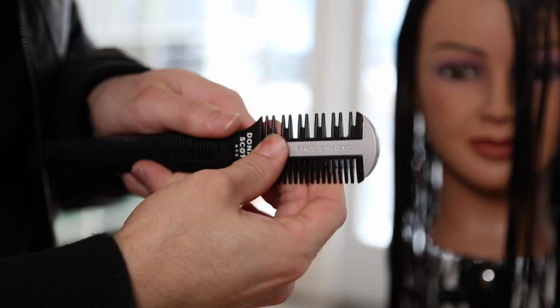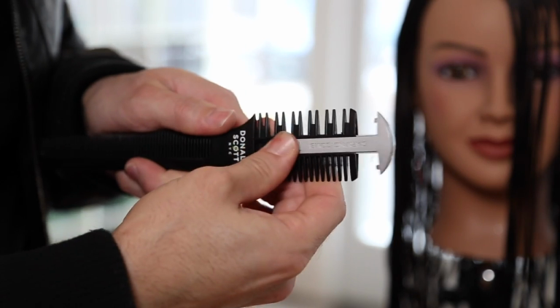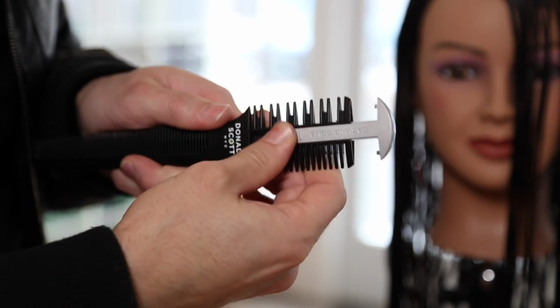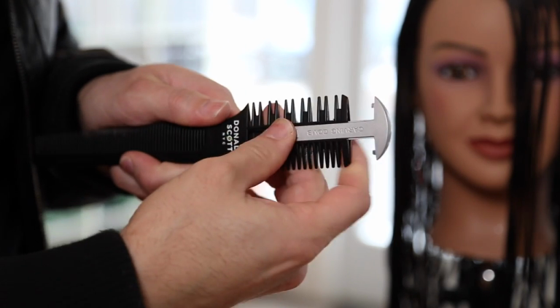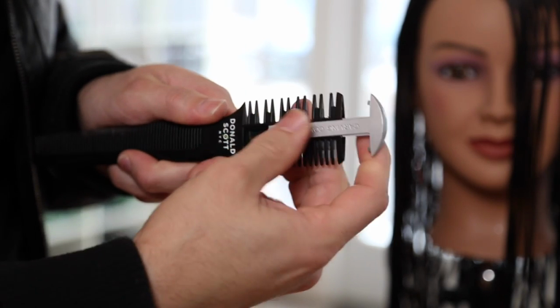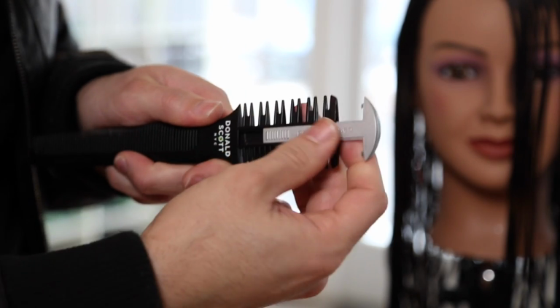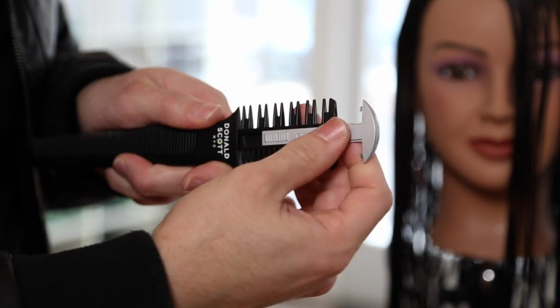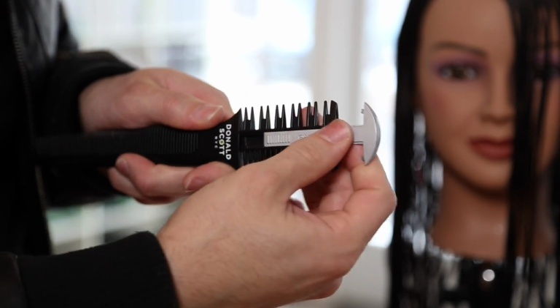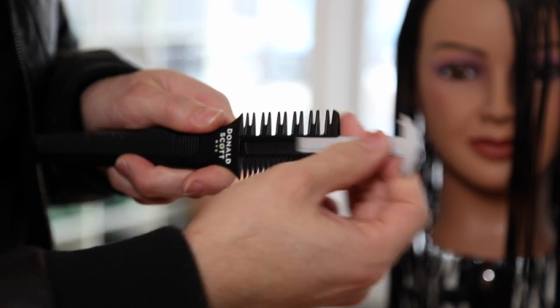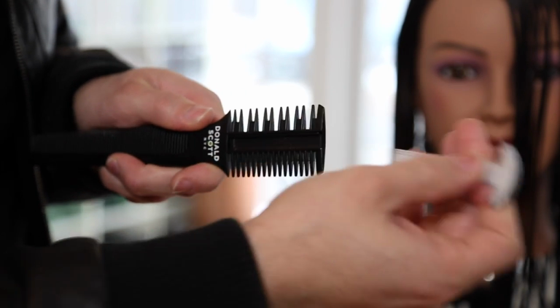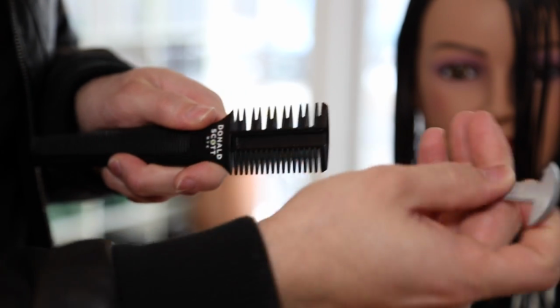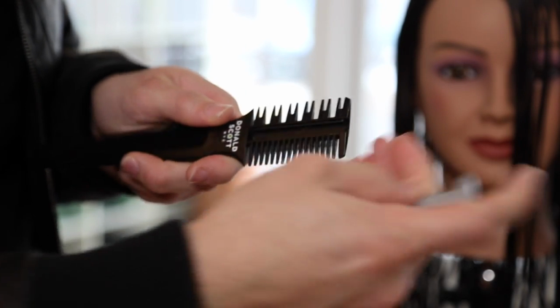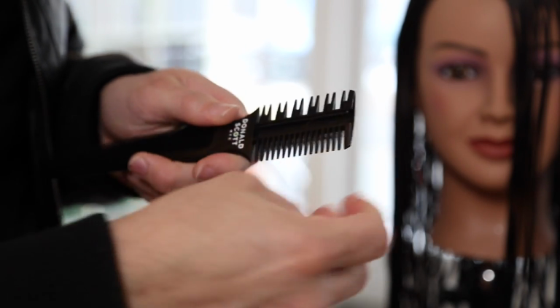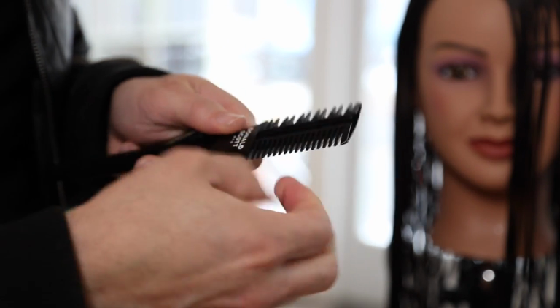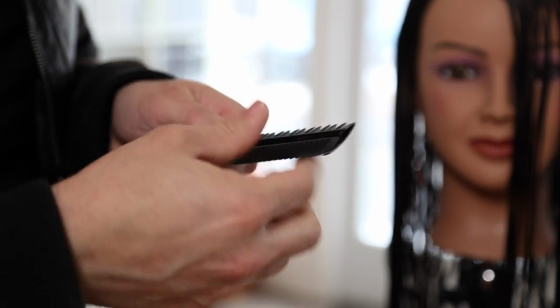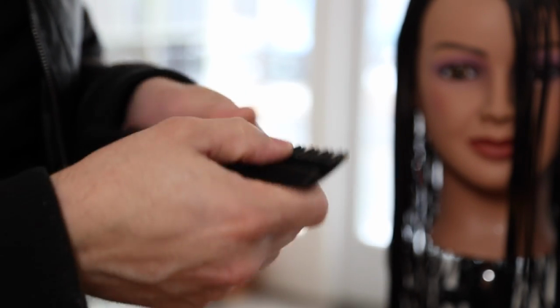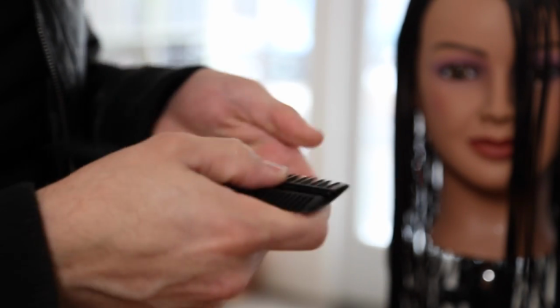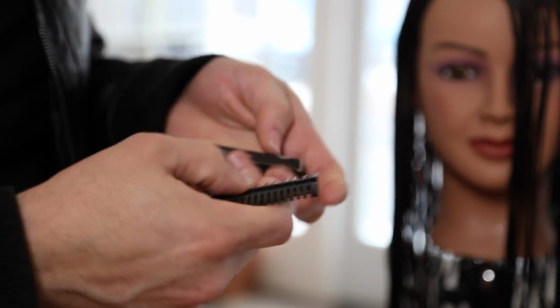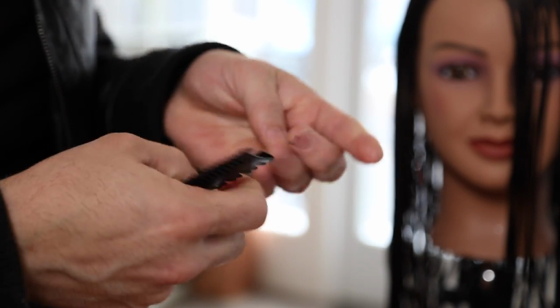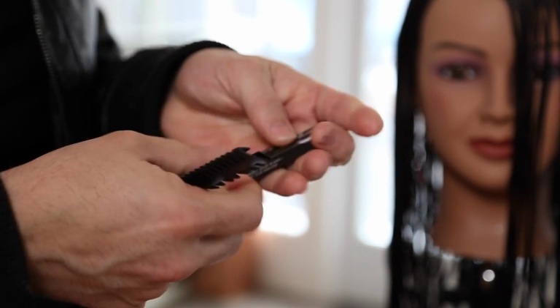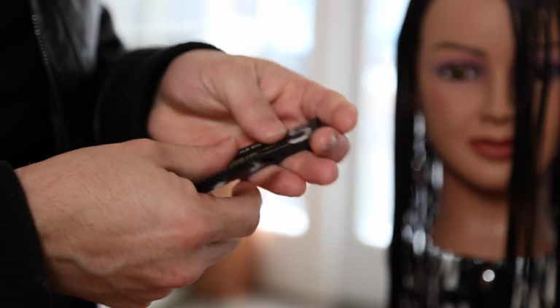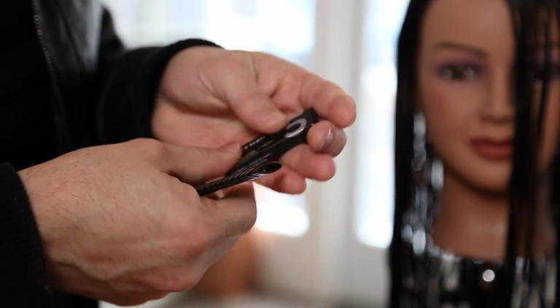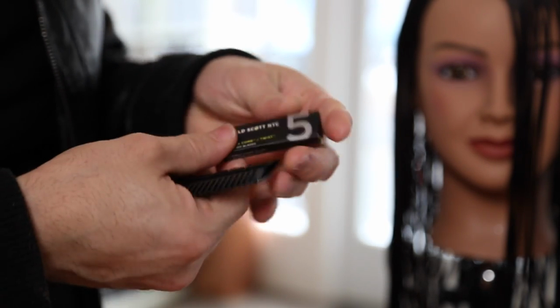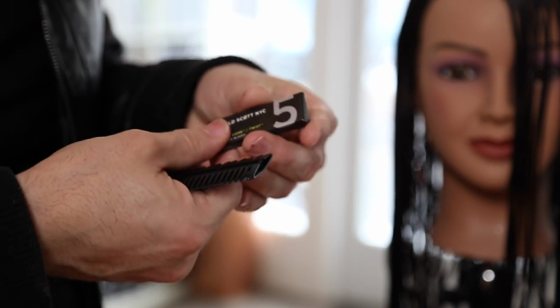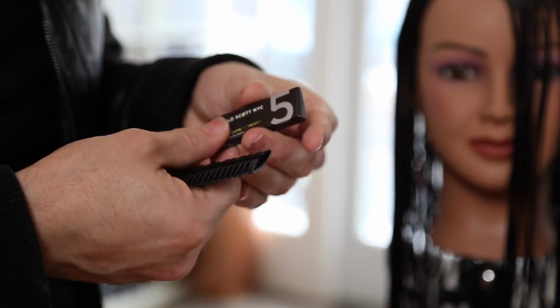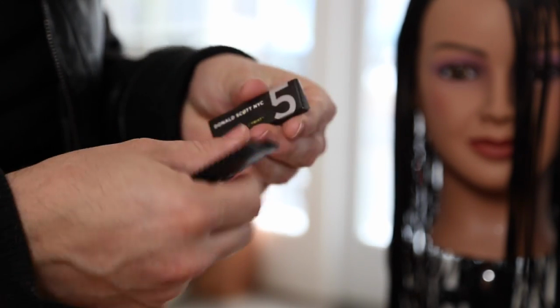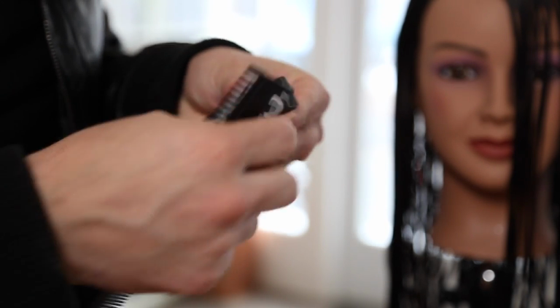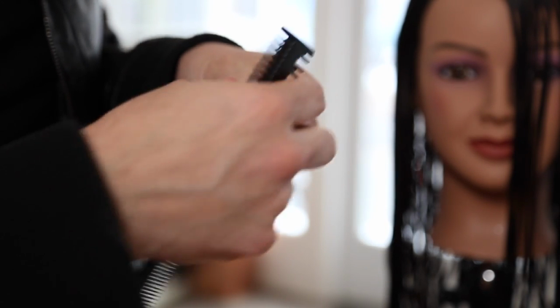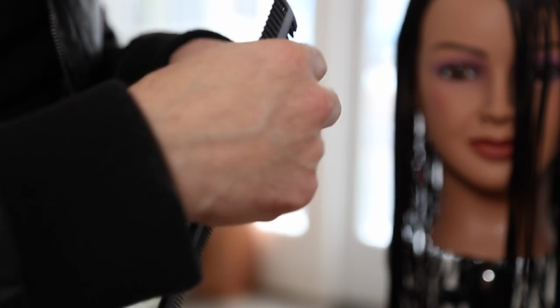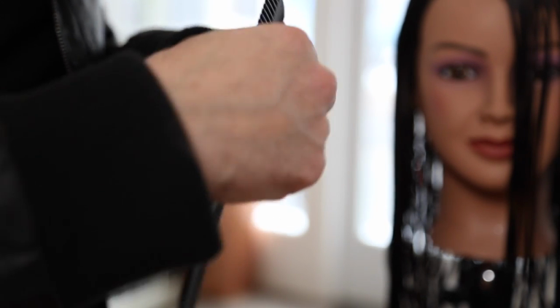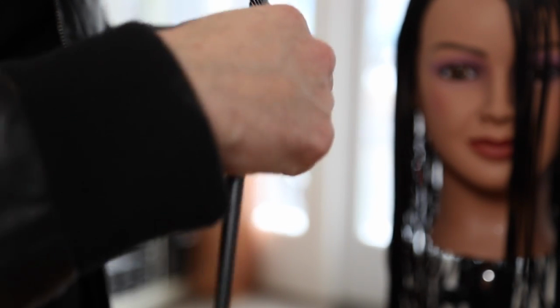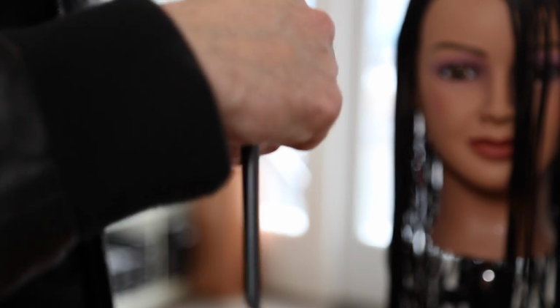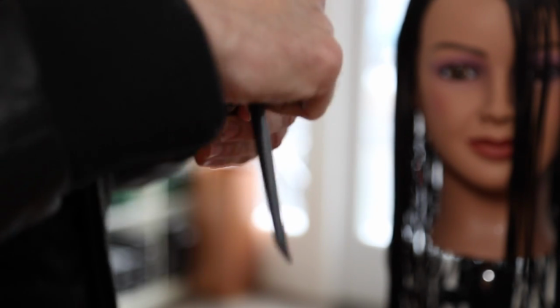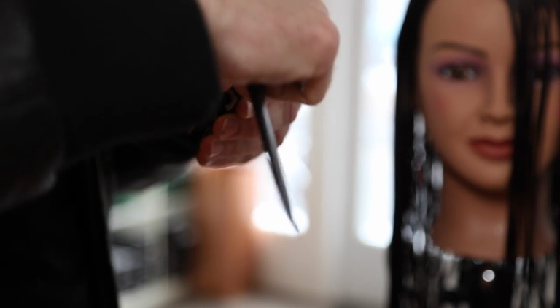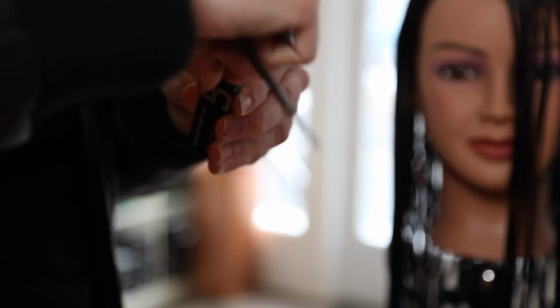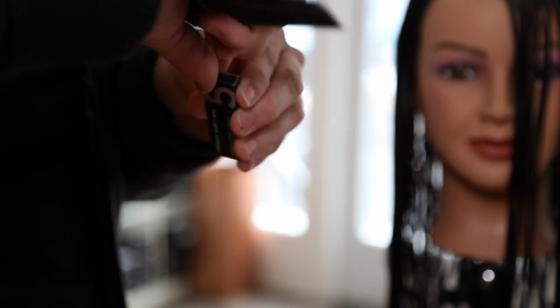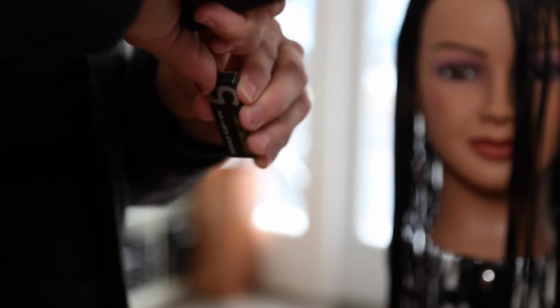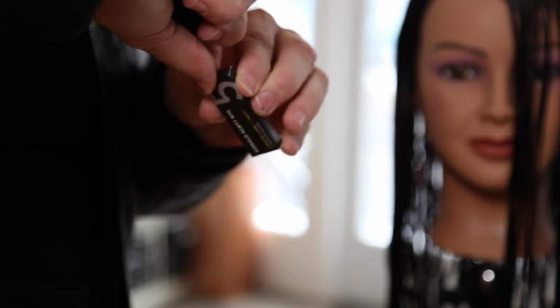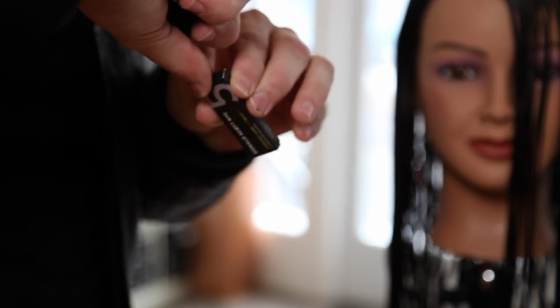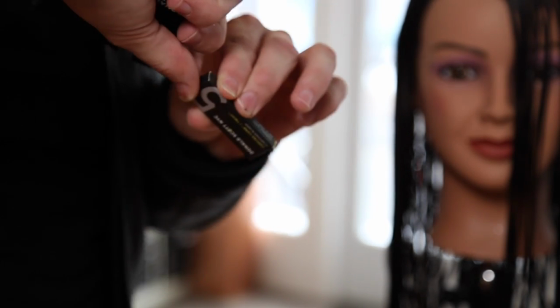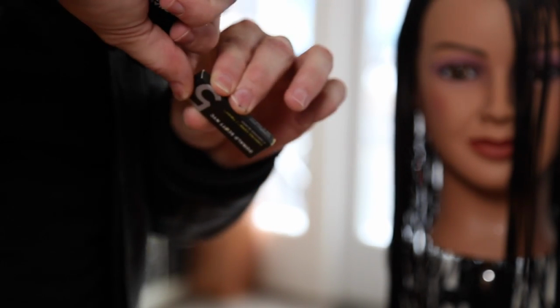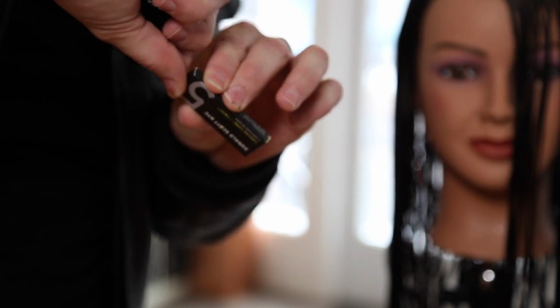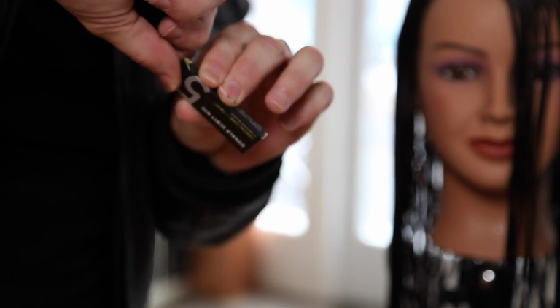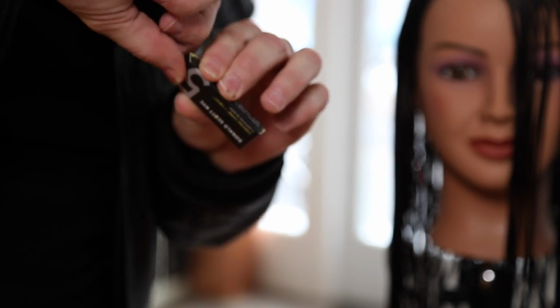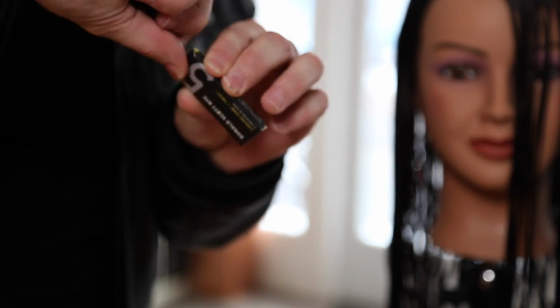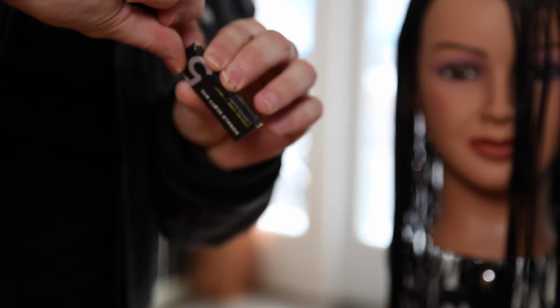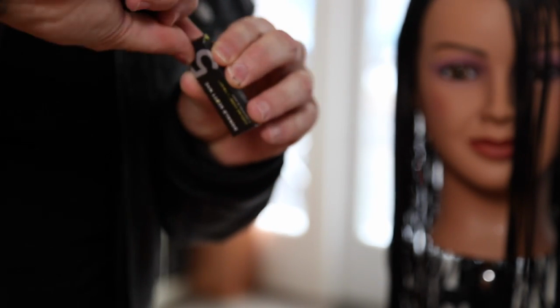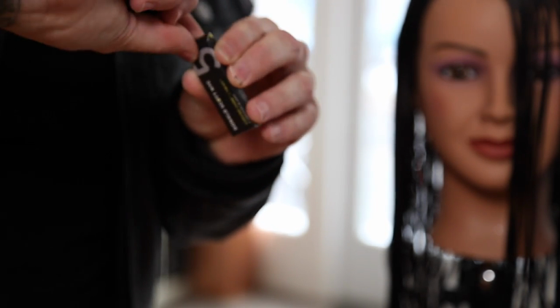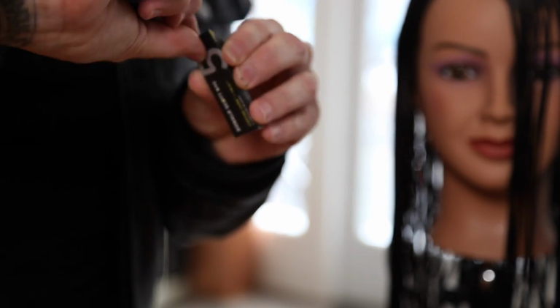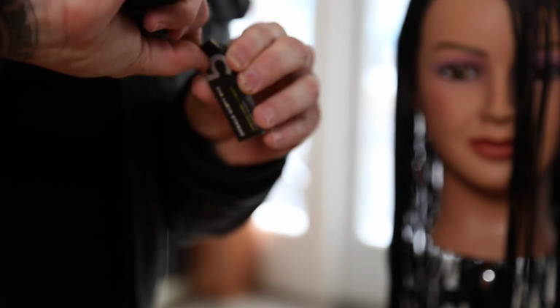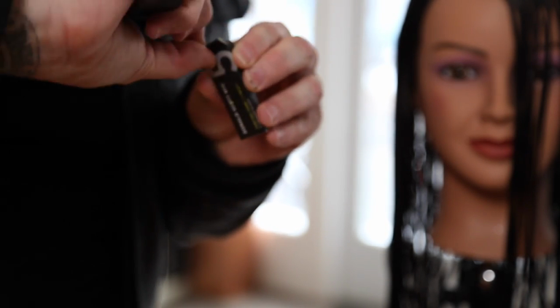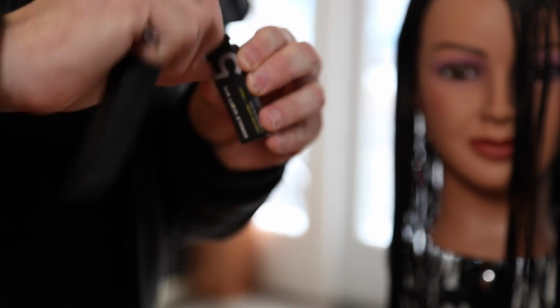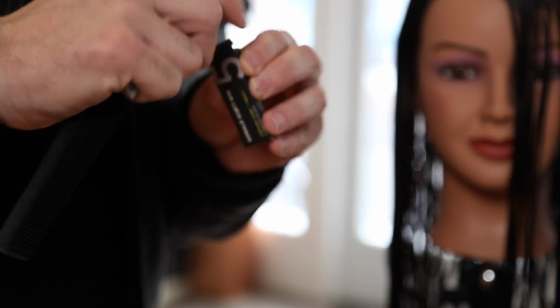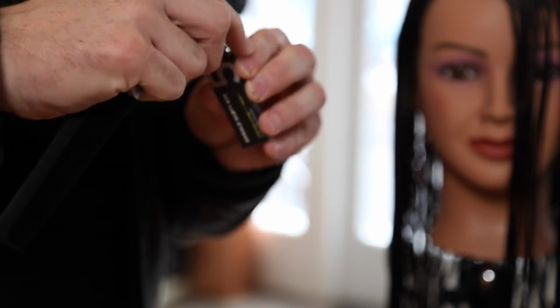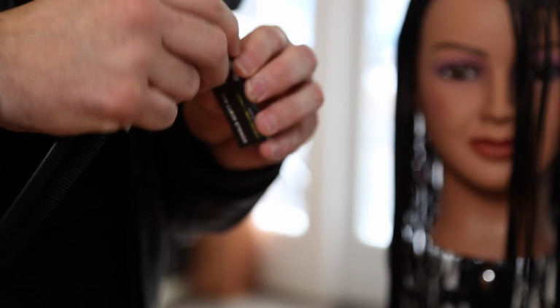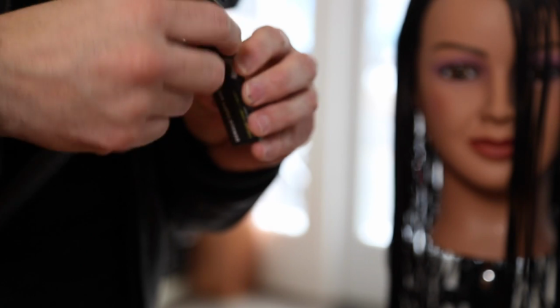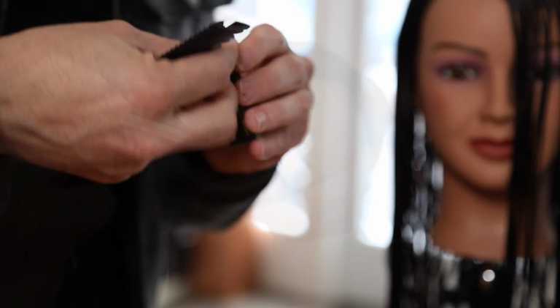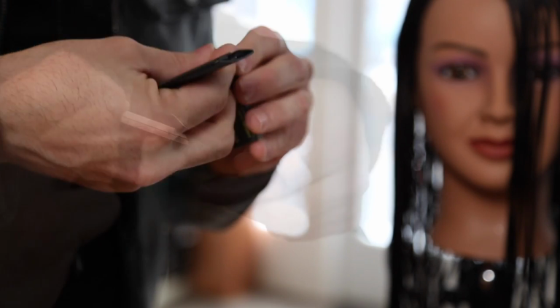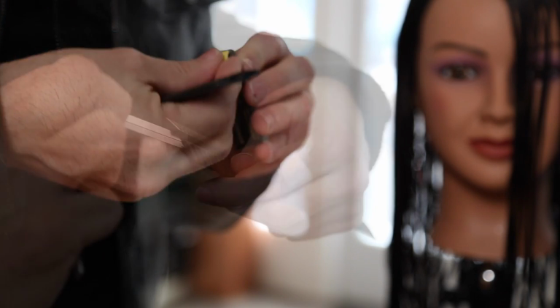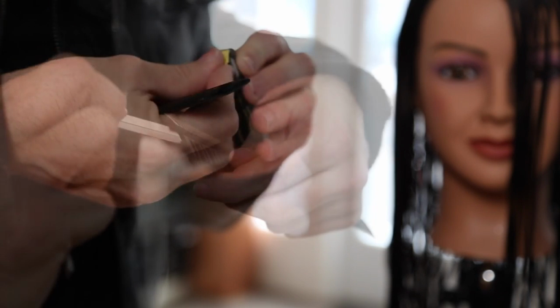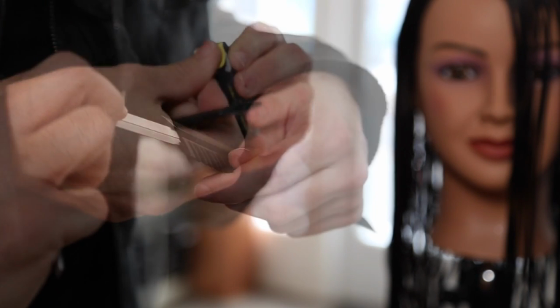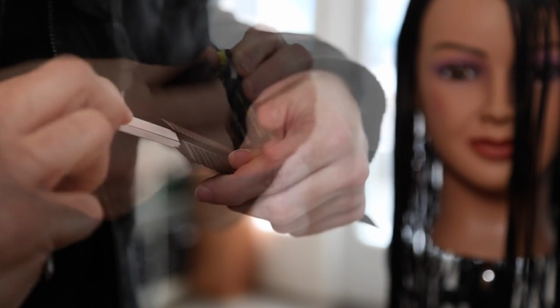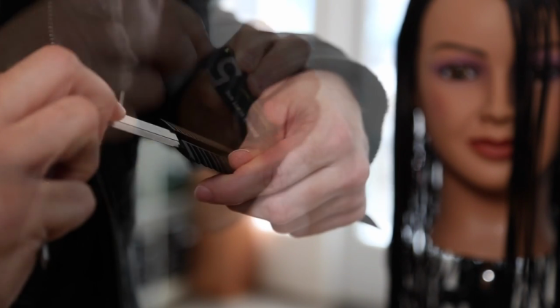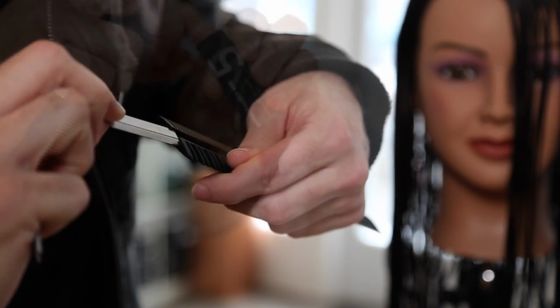We're going to be using our Donald Scott carving comb today. I love this tool. It's a brand new tool that we have on freesaloneducation.com.